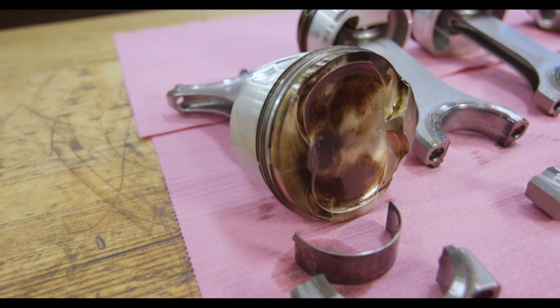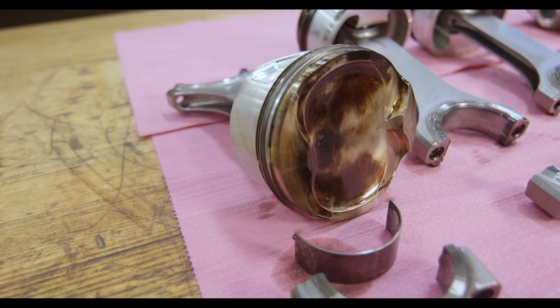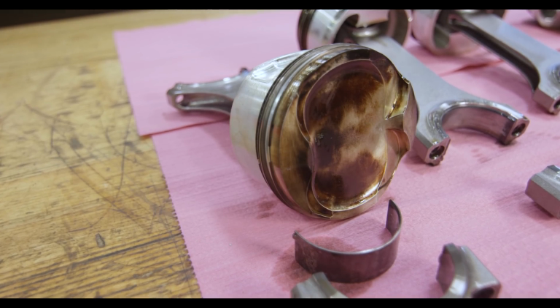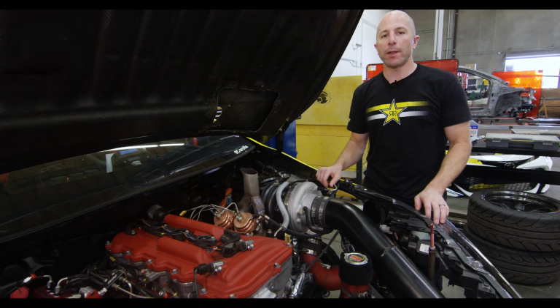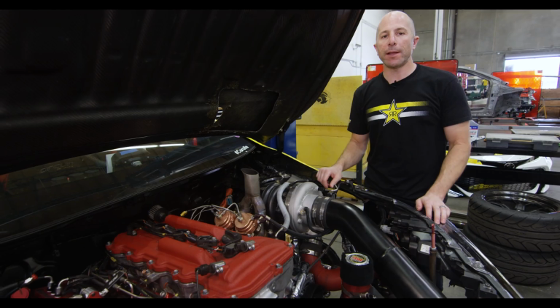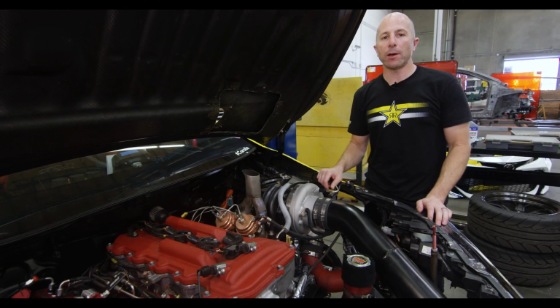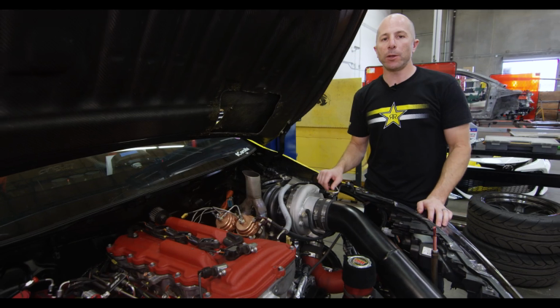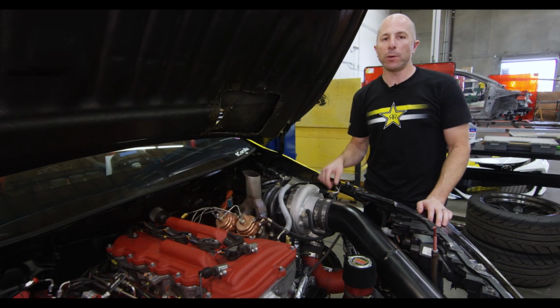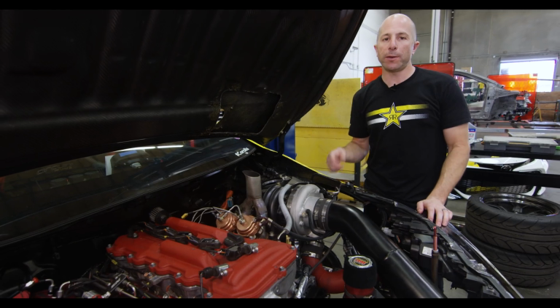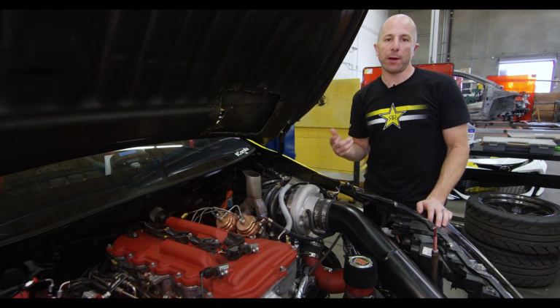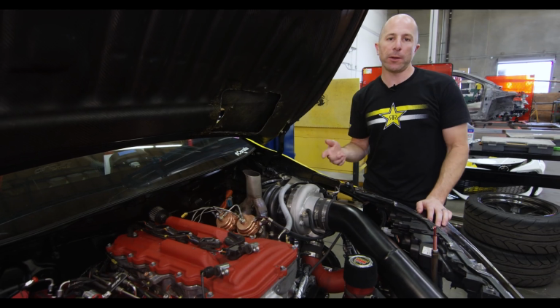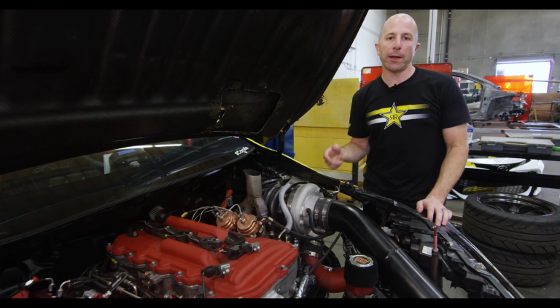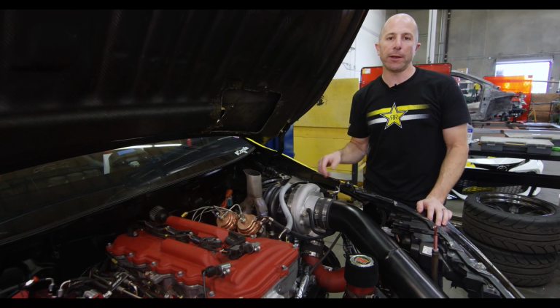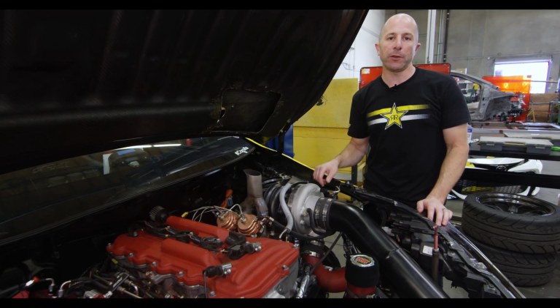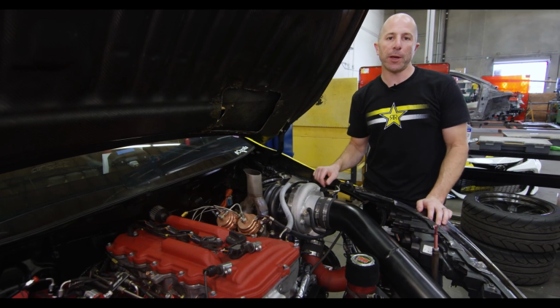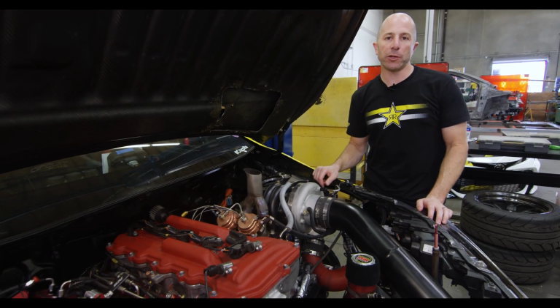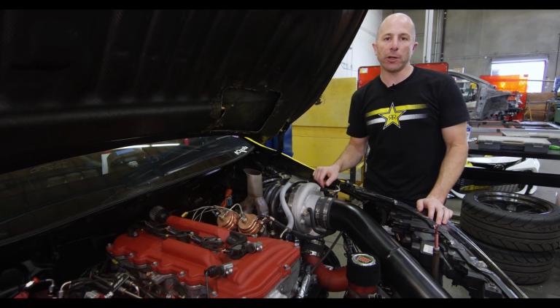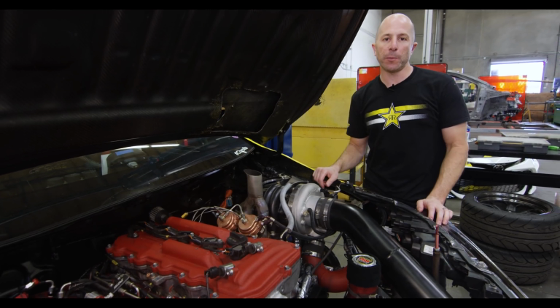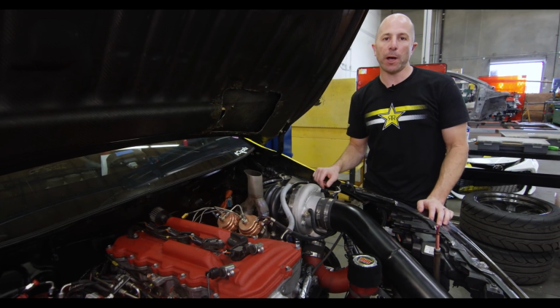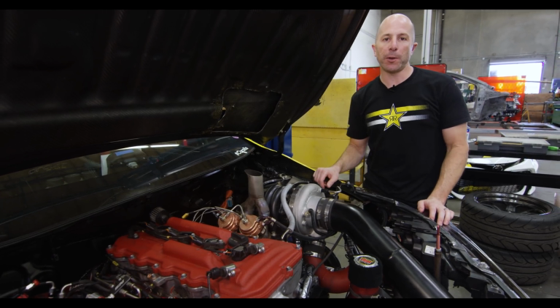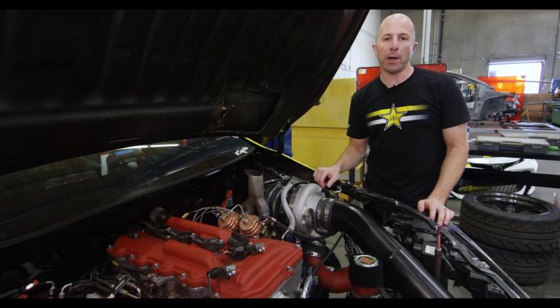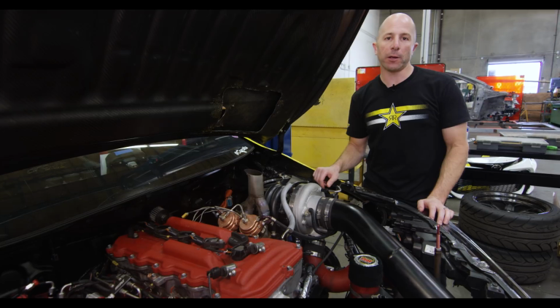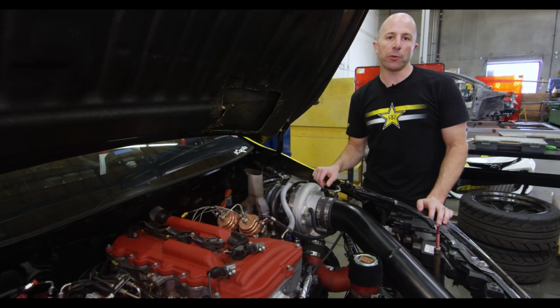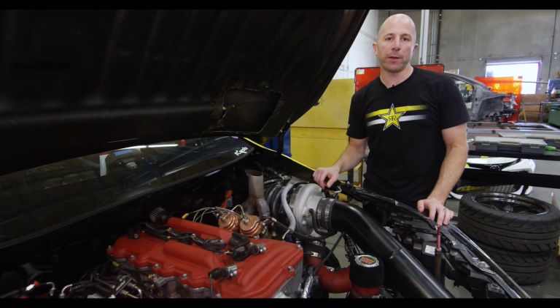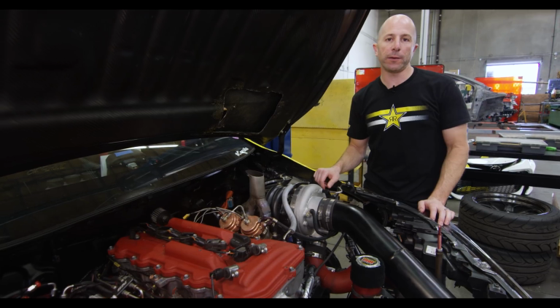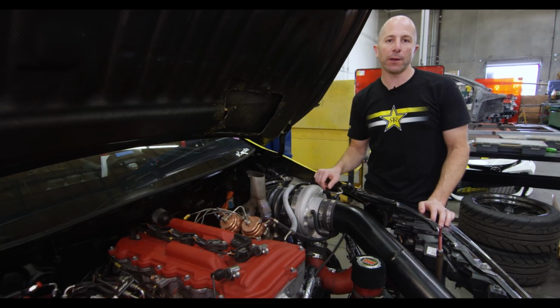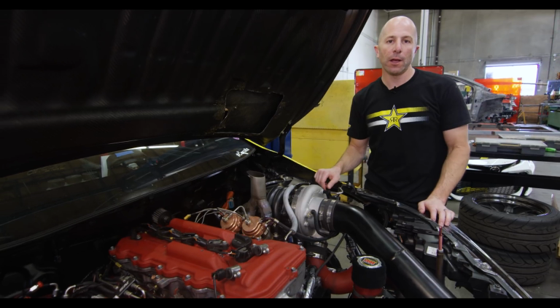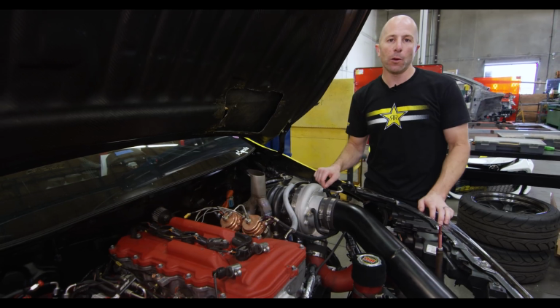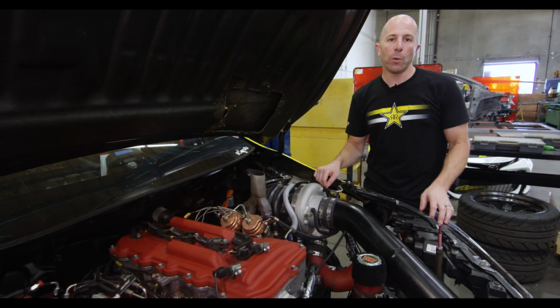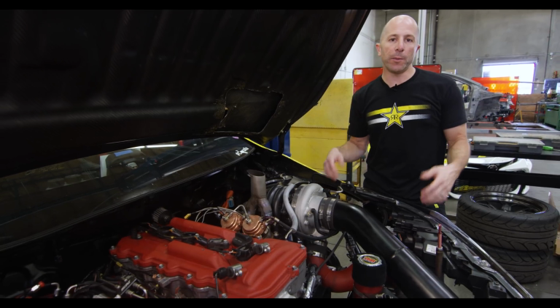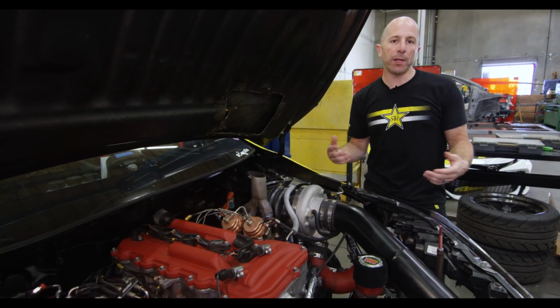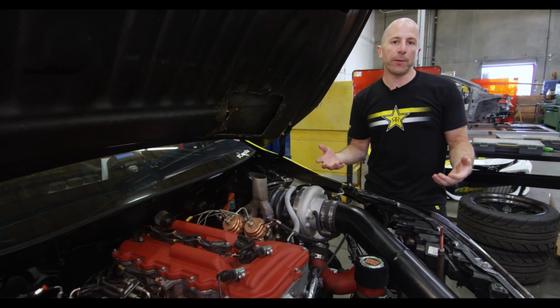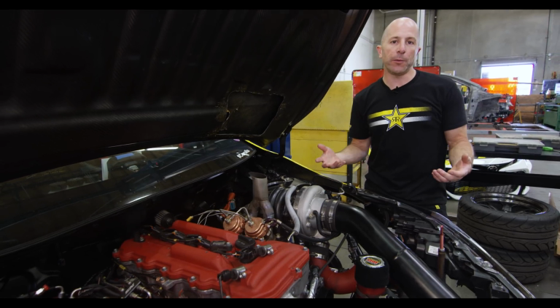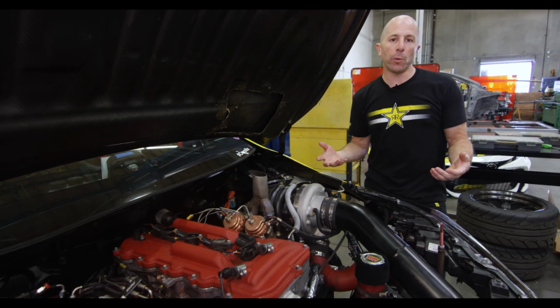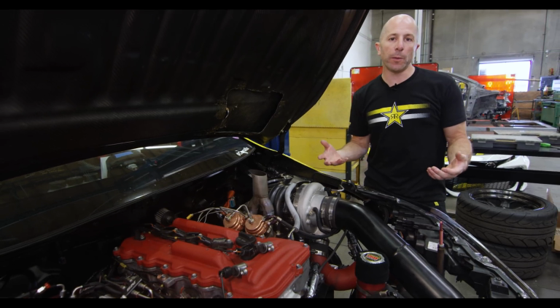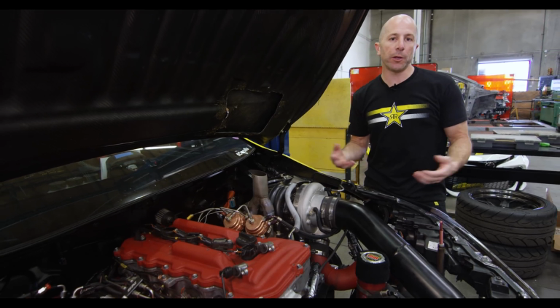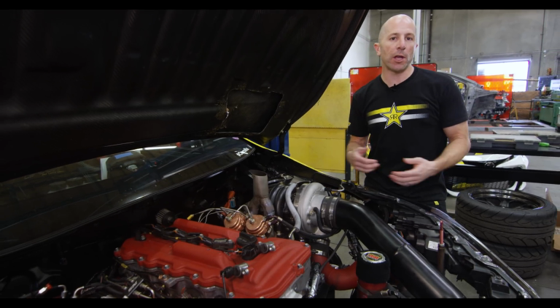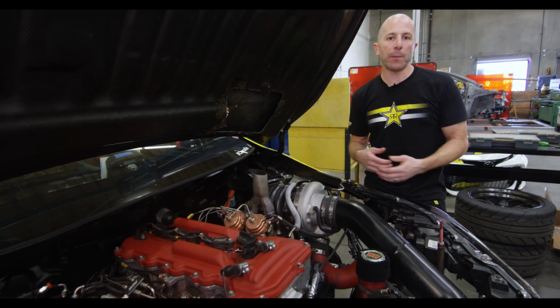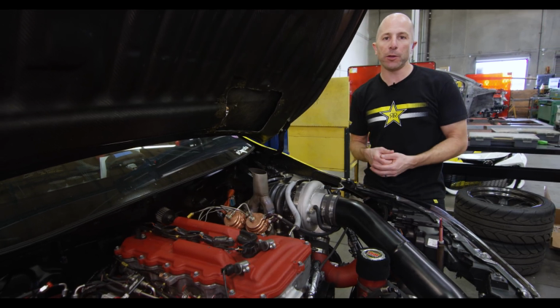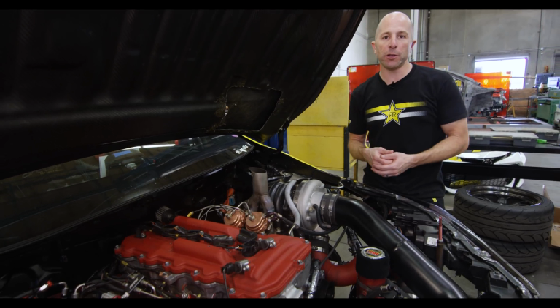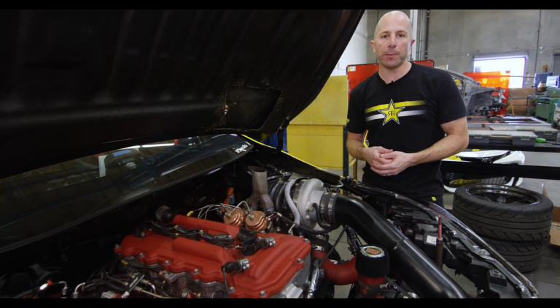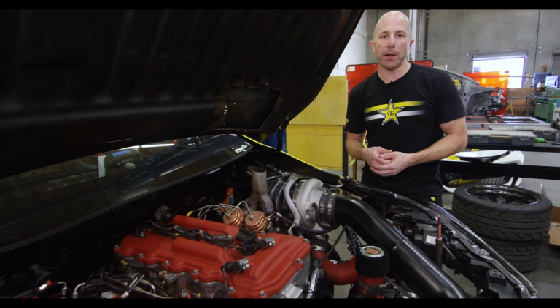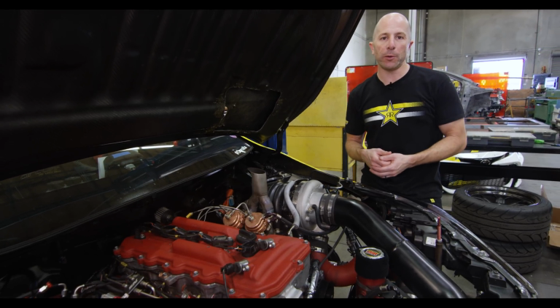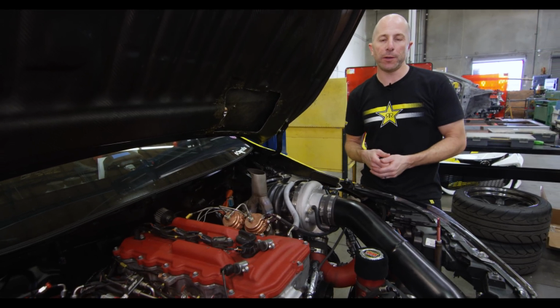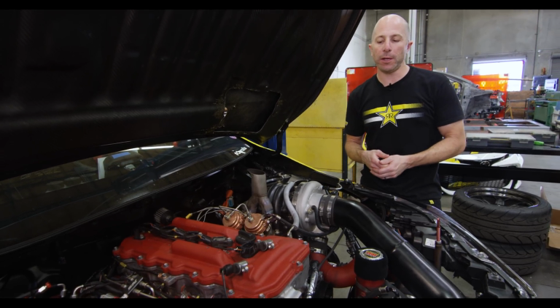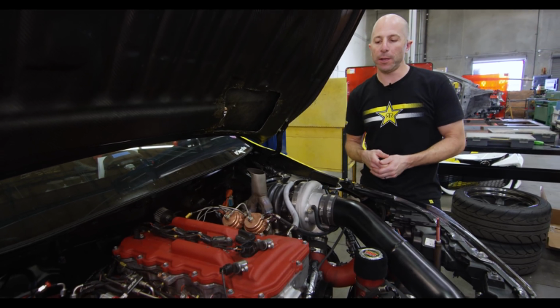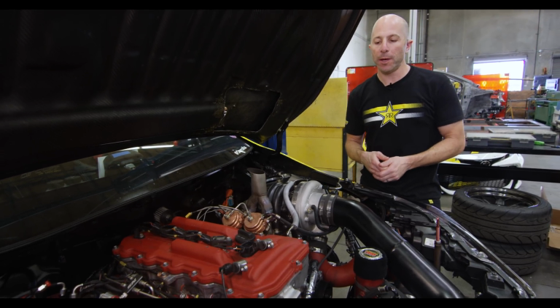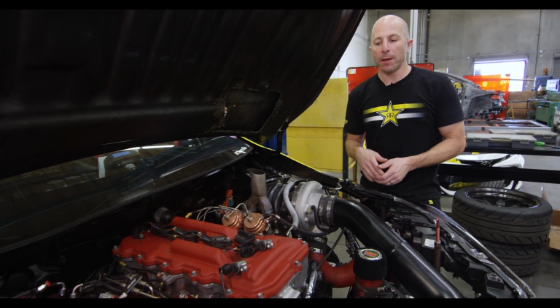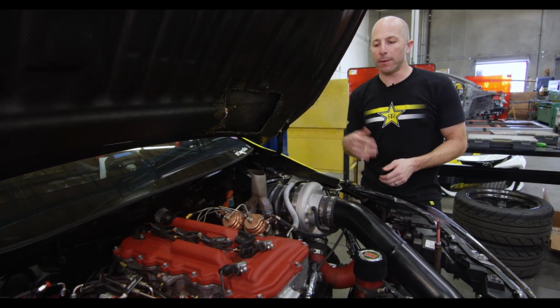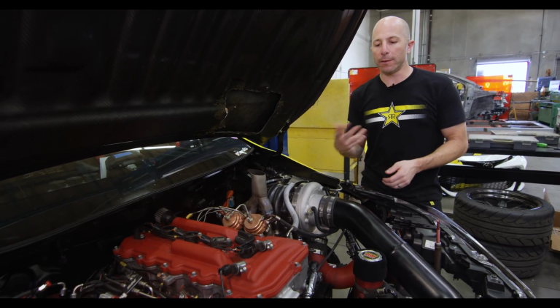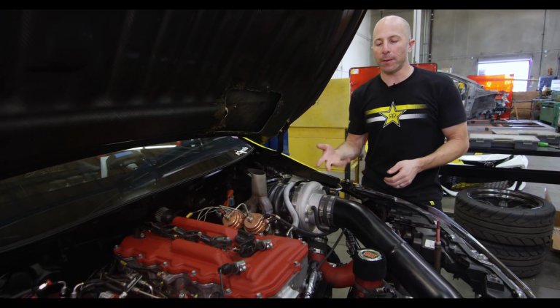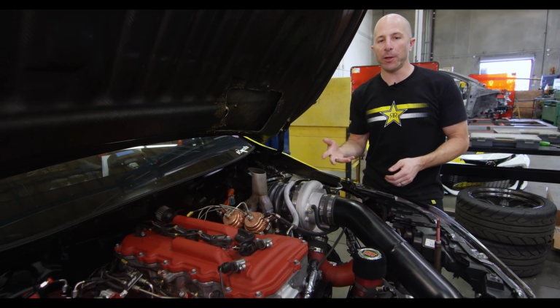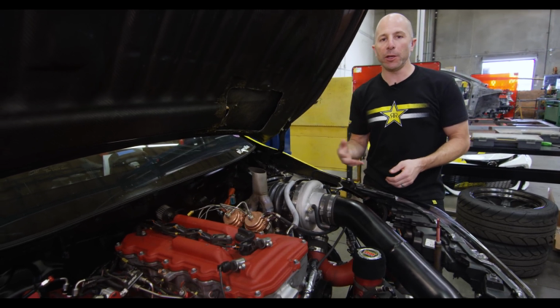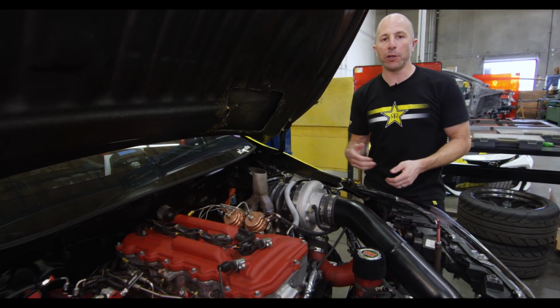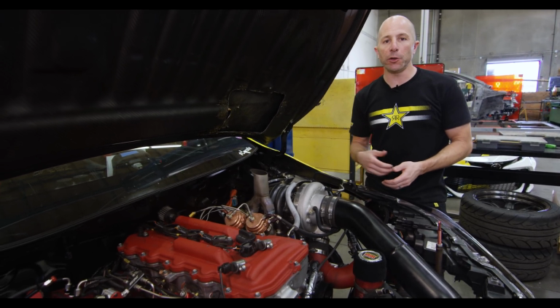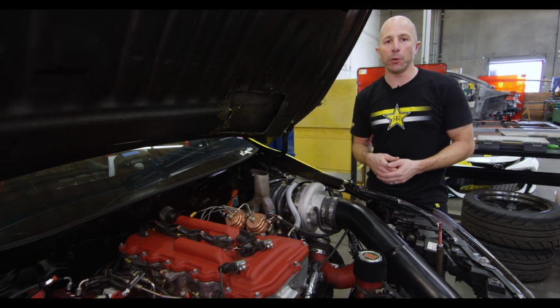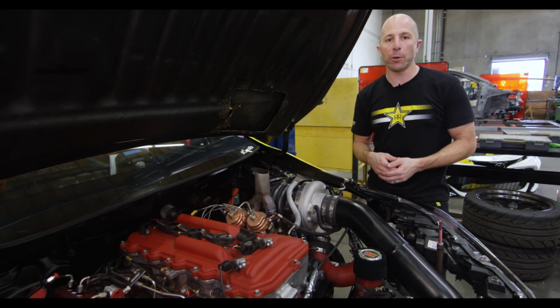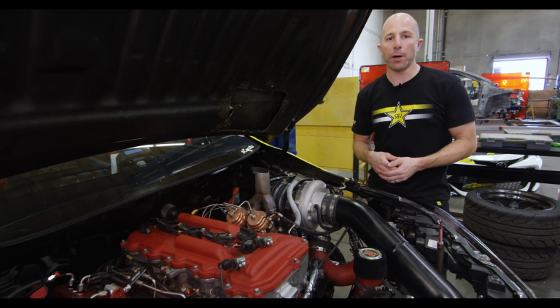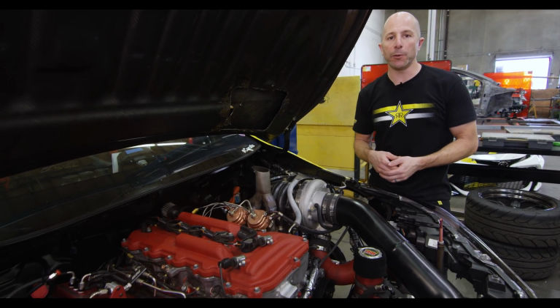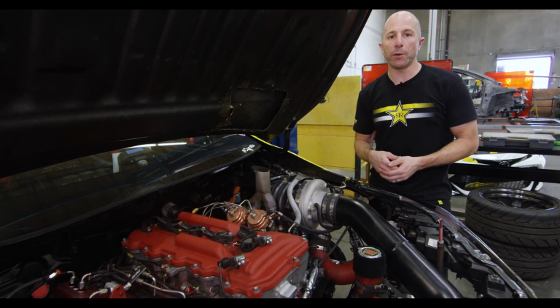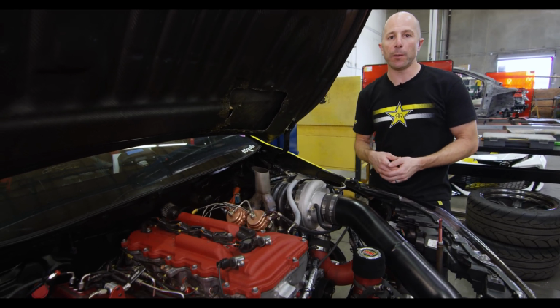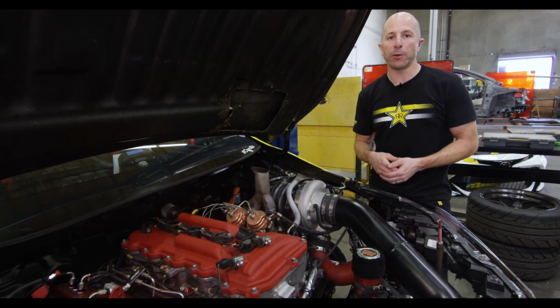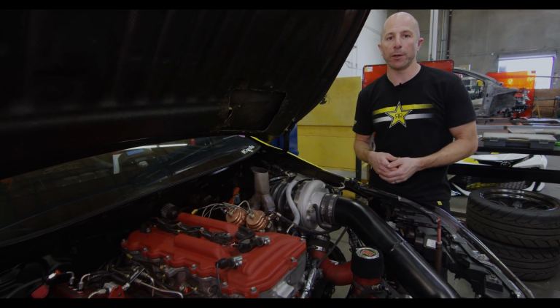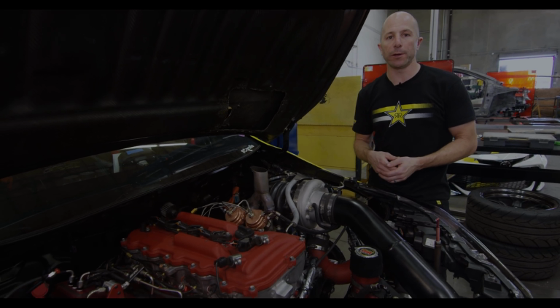That's how we do a teardown and inspection here at Papadakis Racing. We believe that if you want to be a championship-level team, this is something you need to do a few times a year.